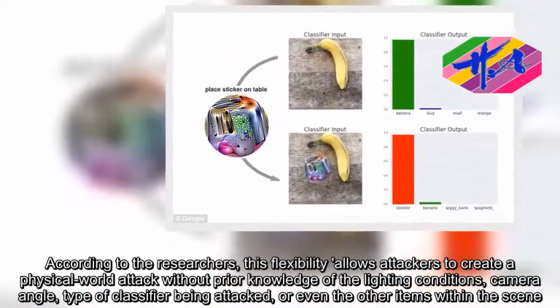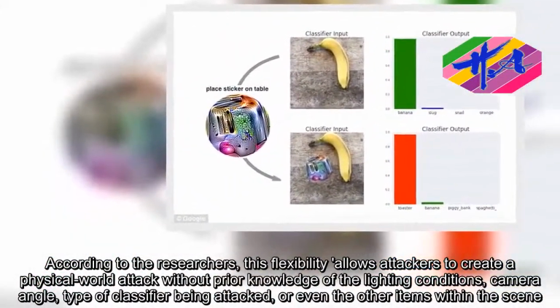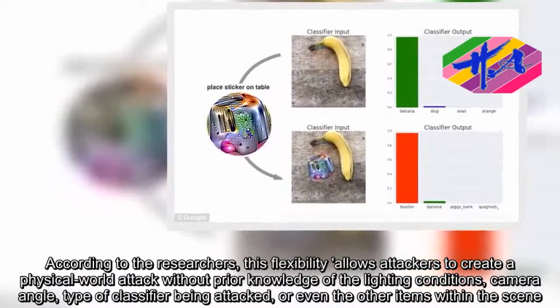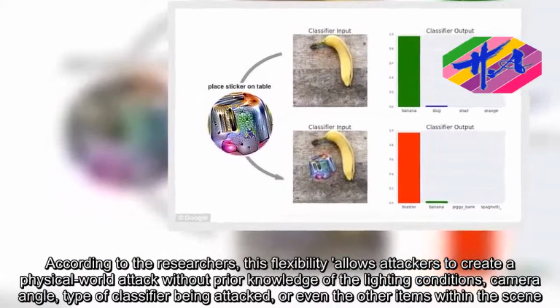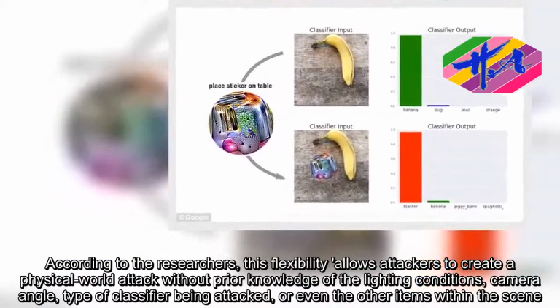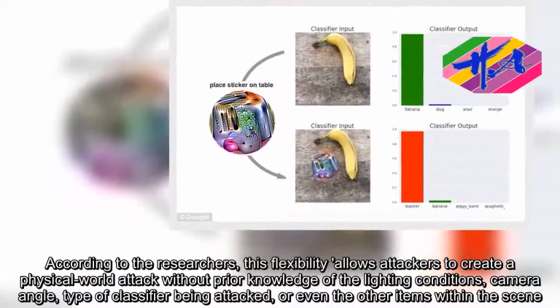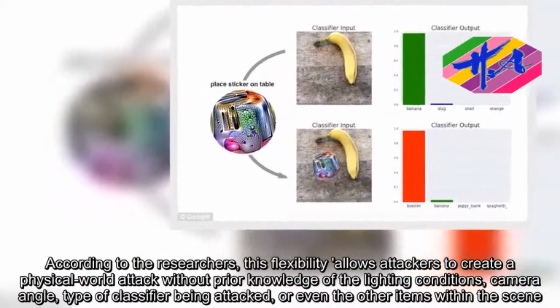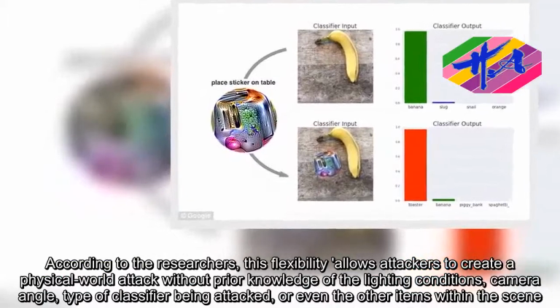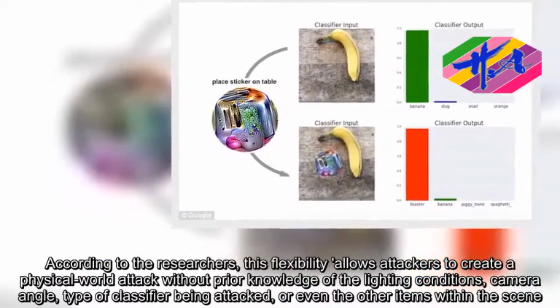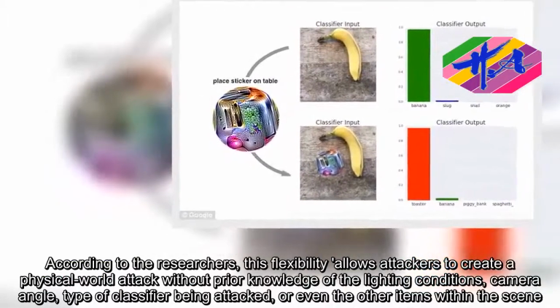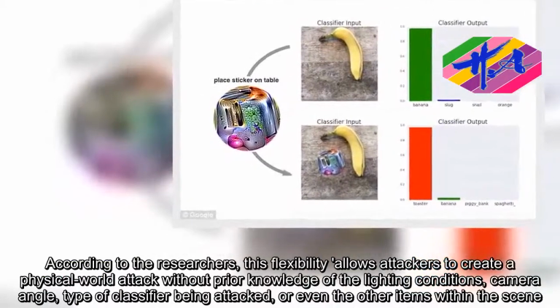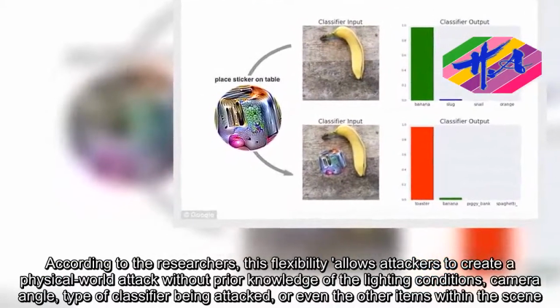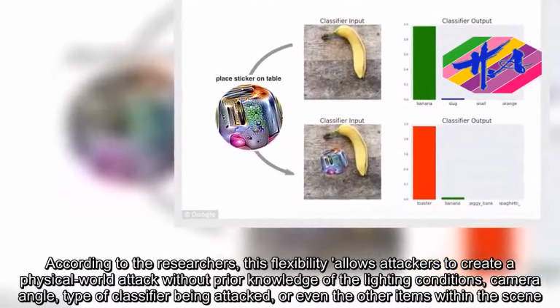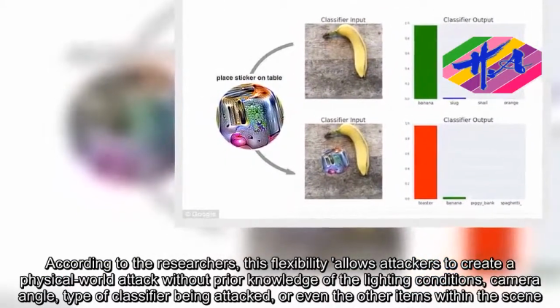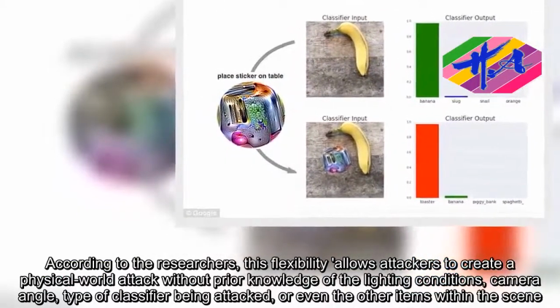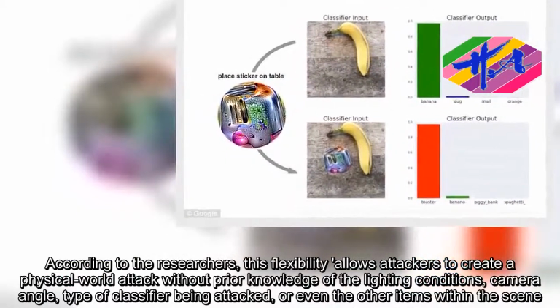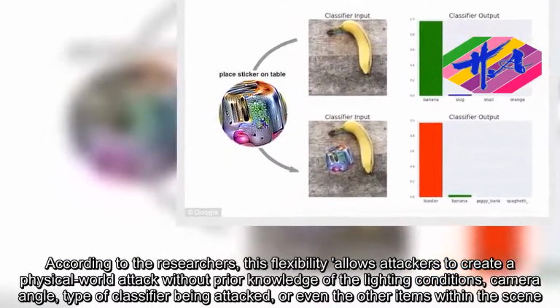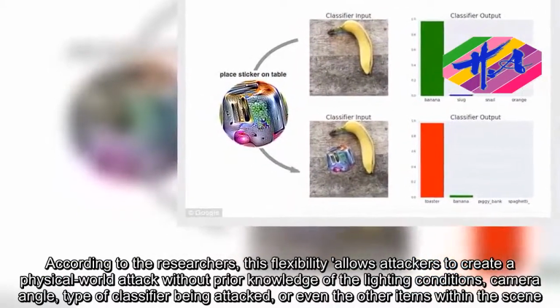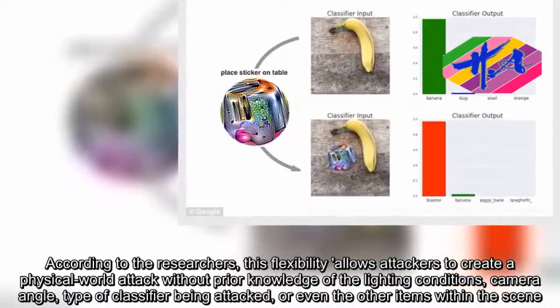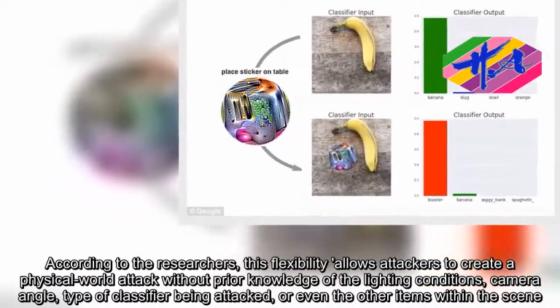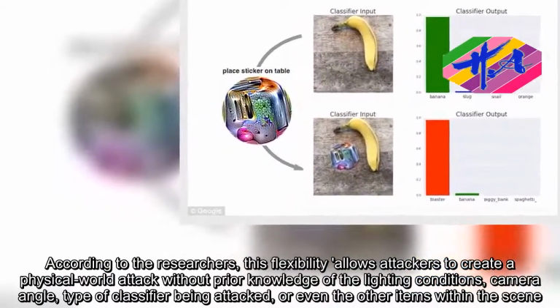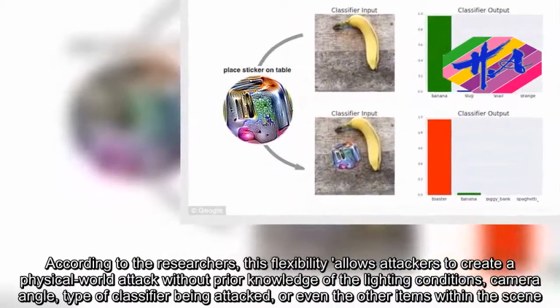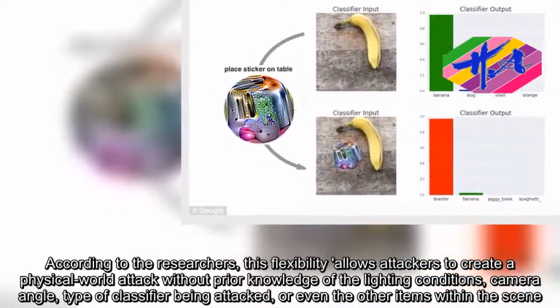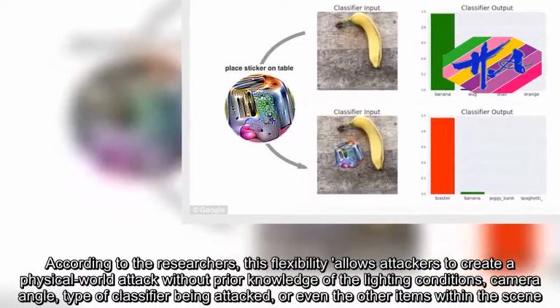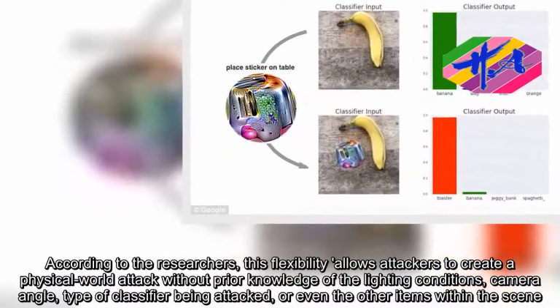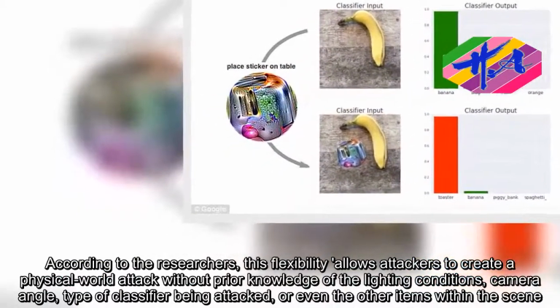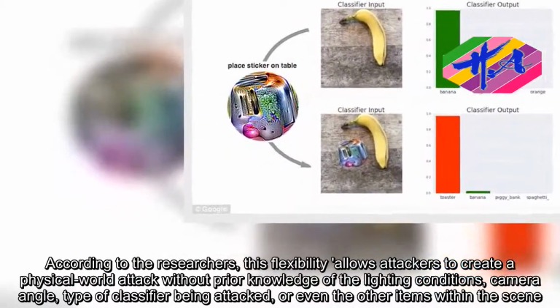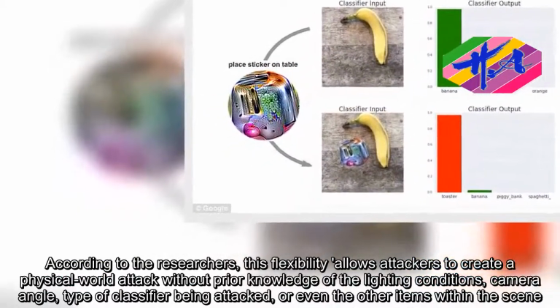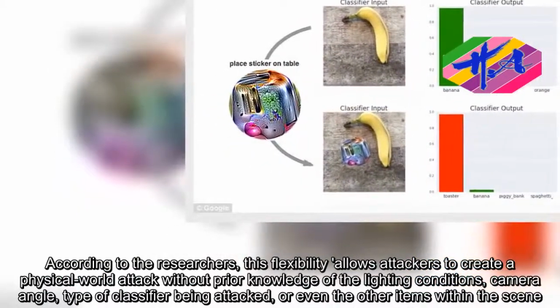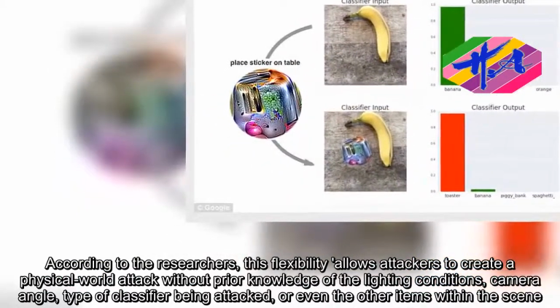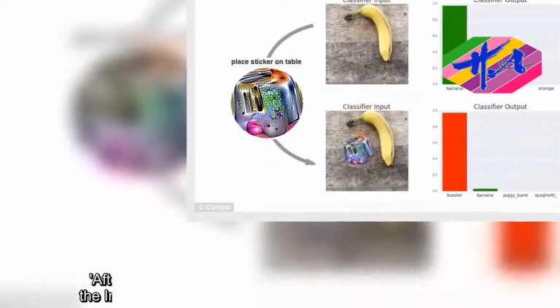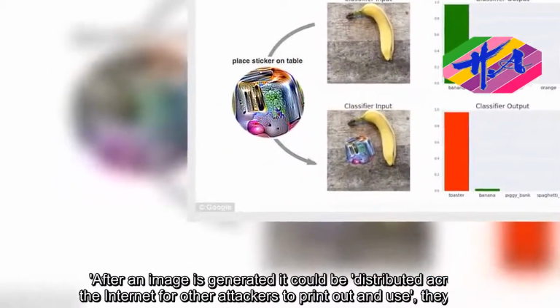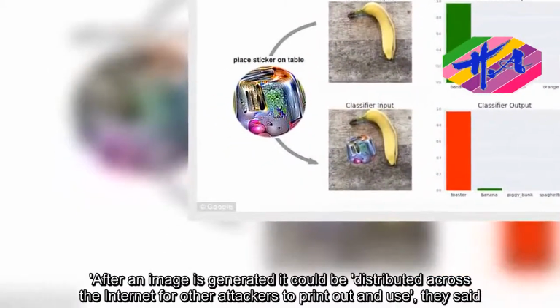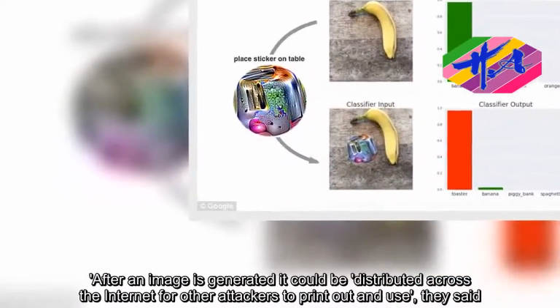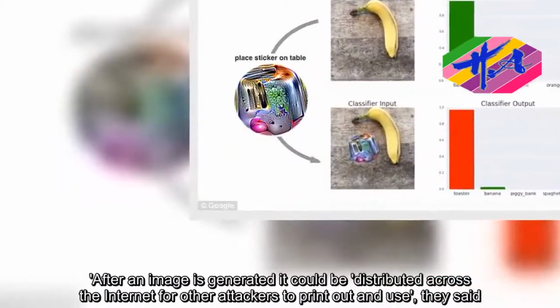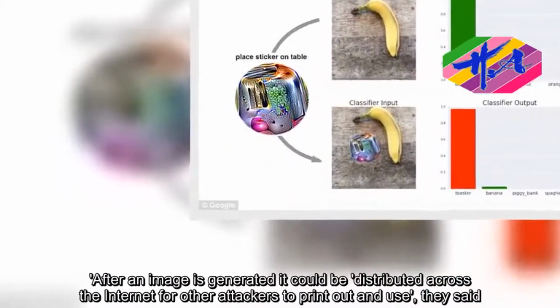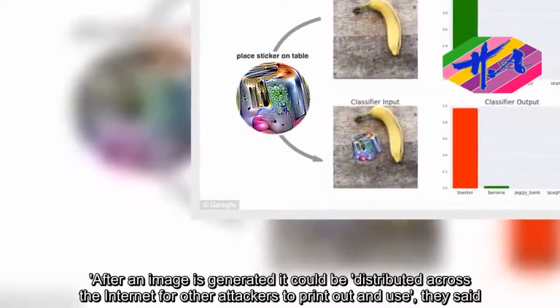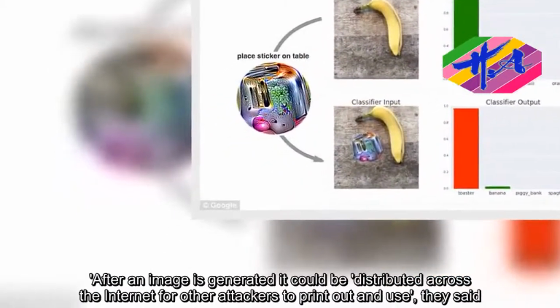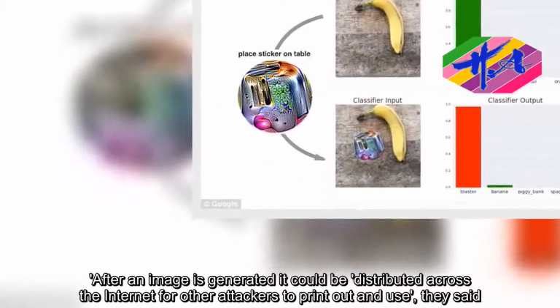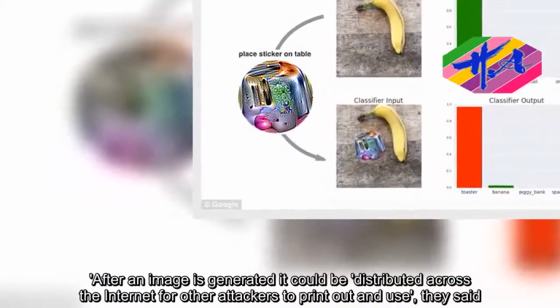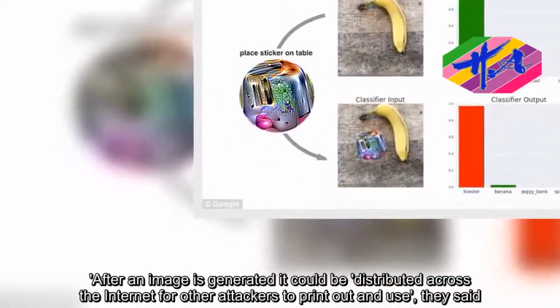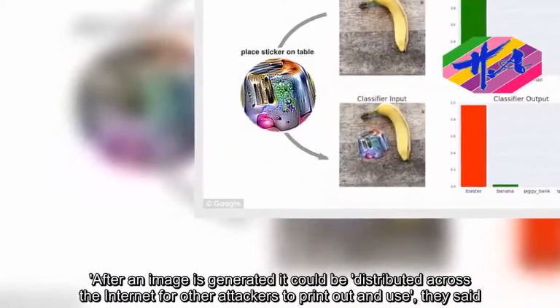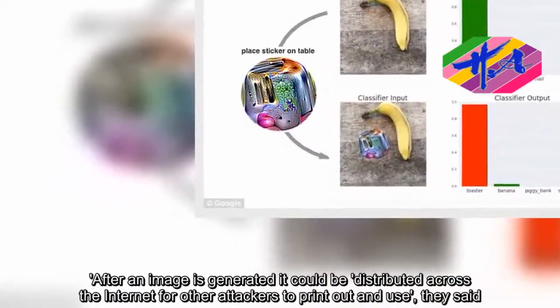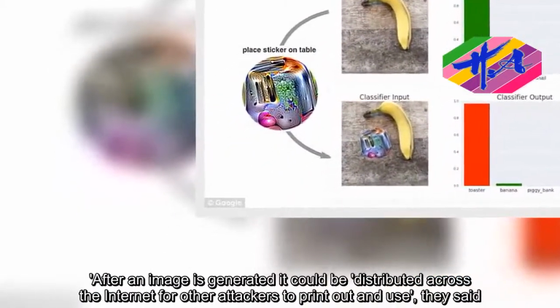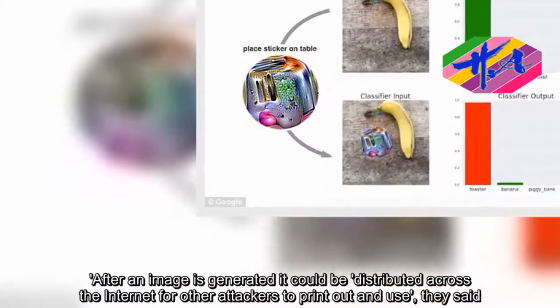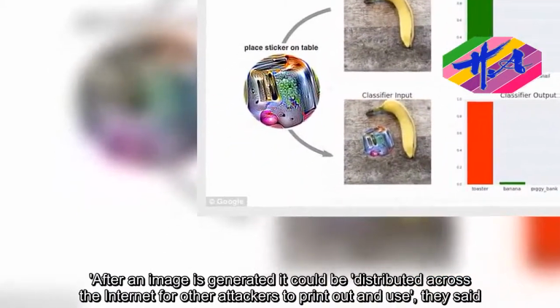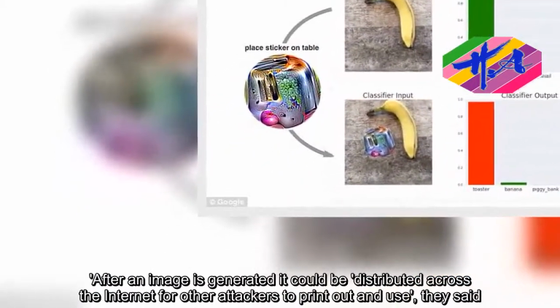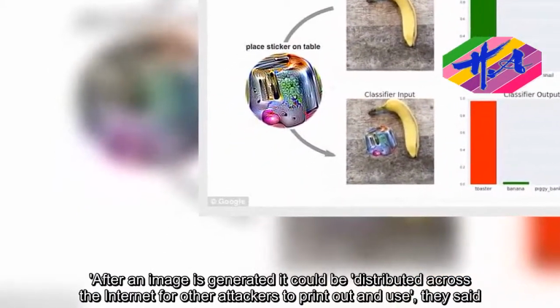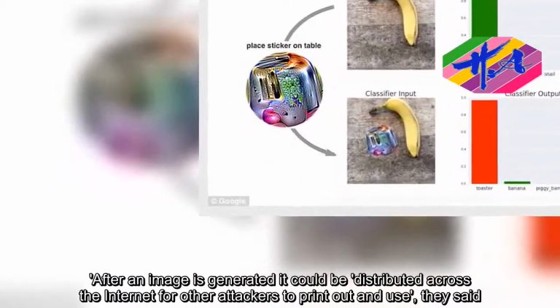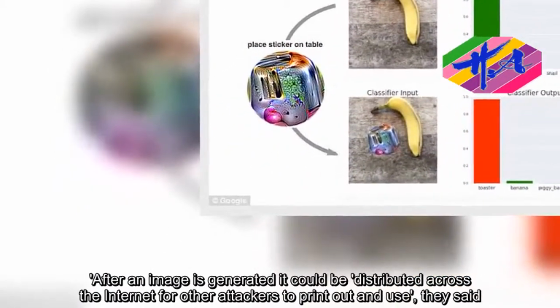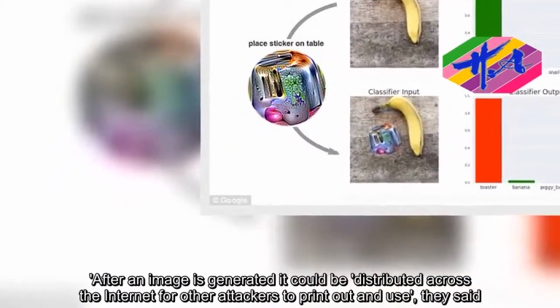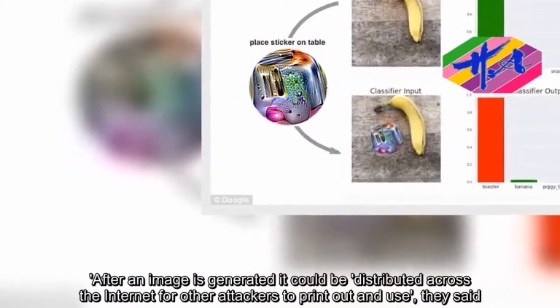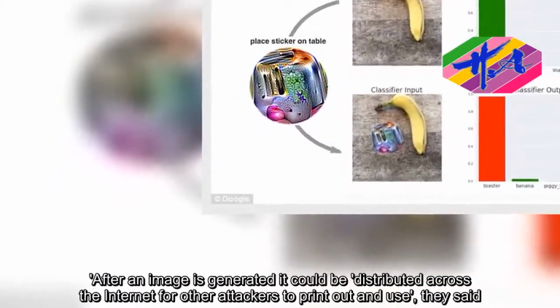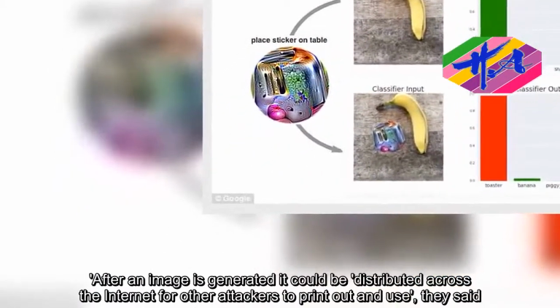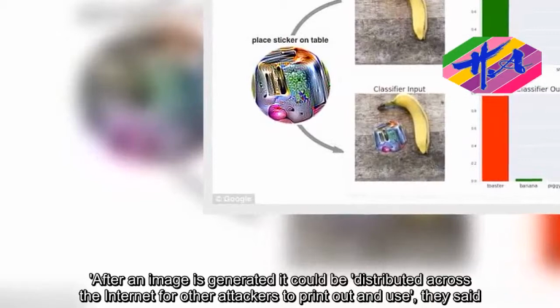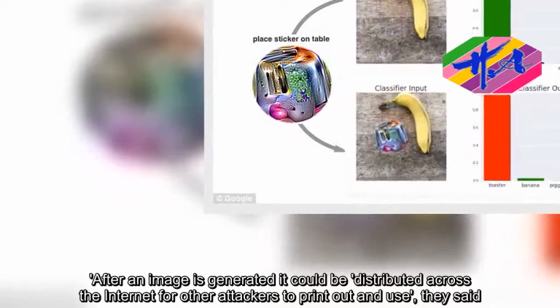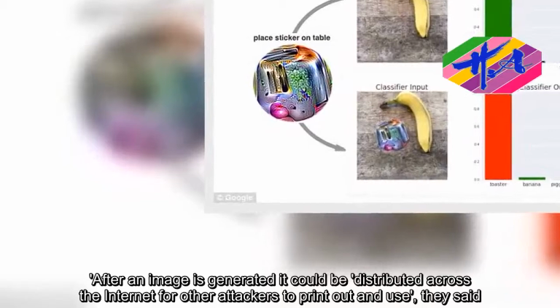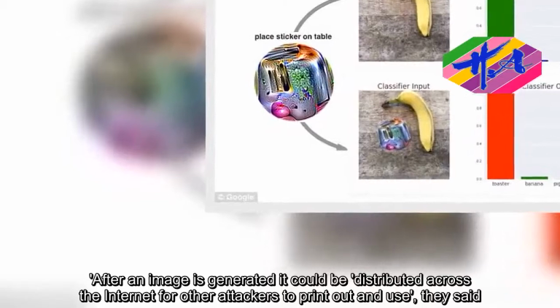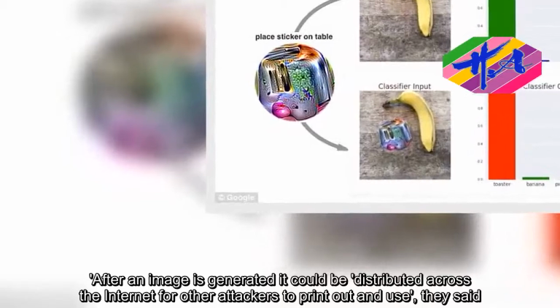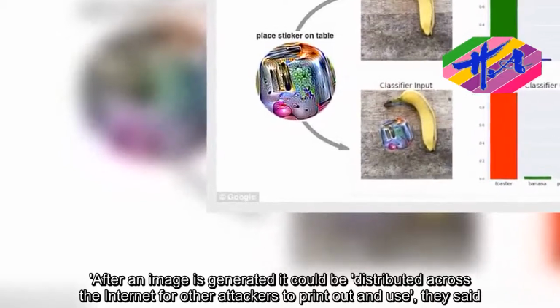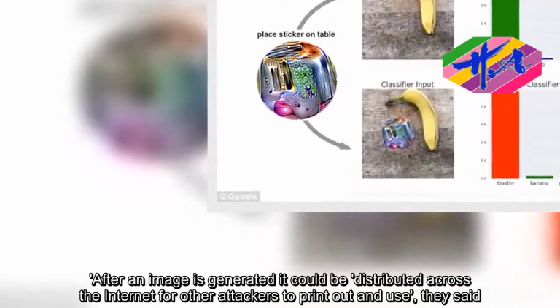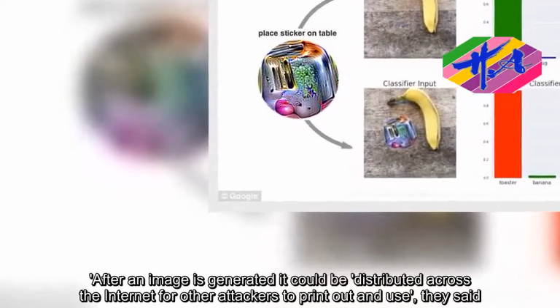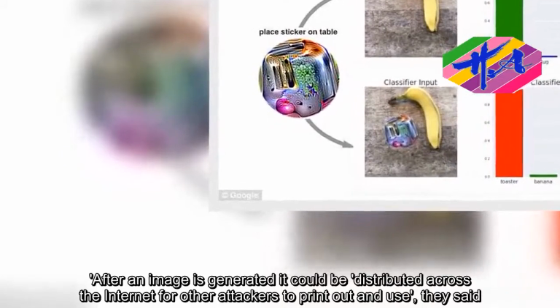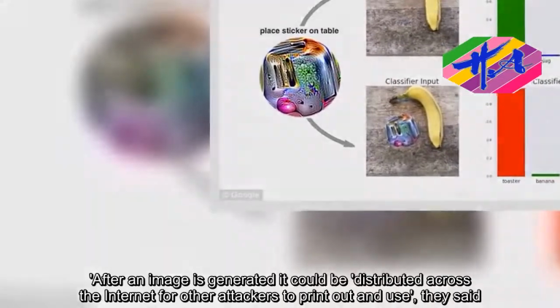After an image is generated, it could be distributed across the internet for other attackers to print out and use, they said.